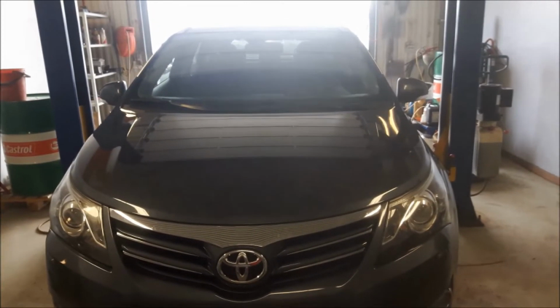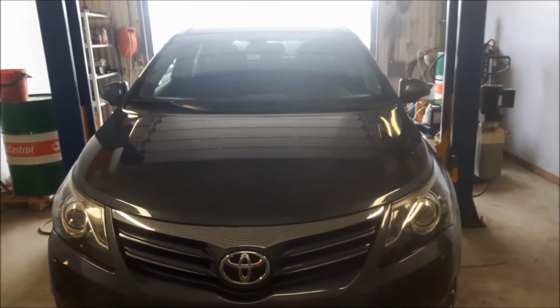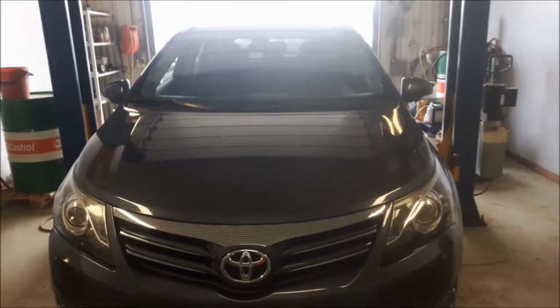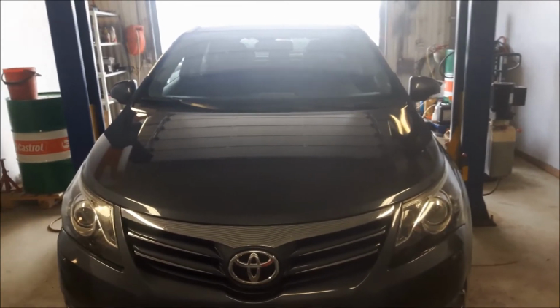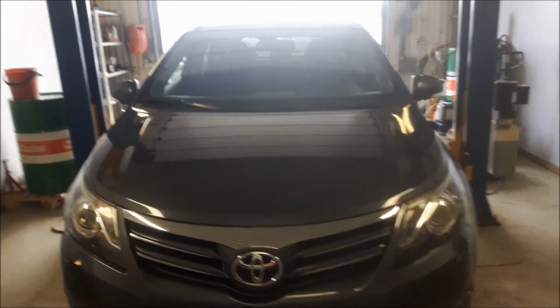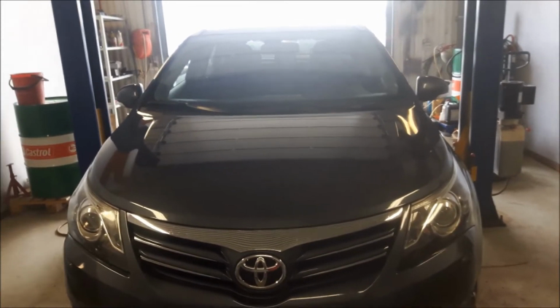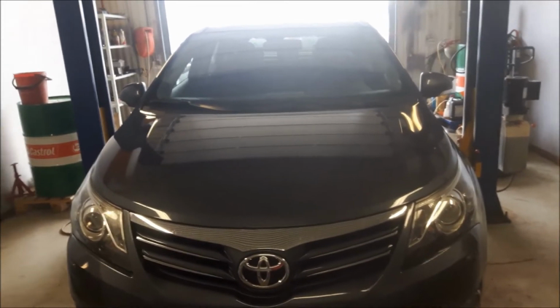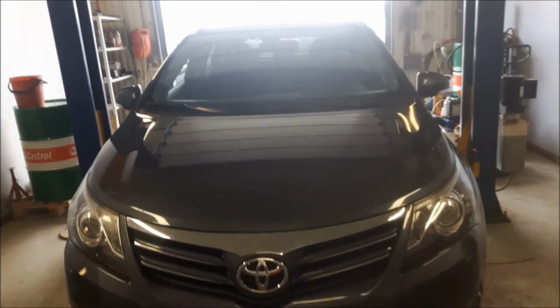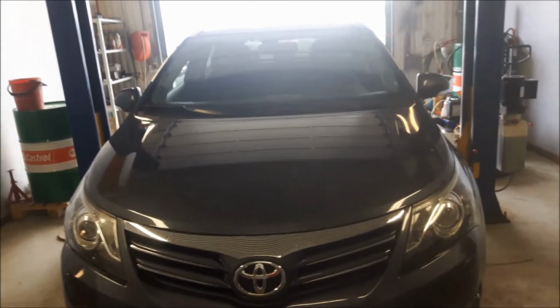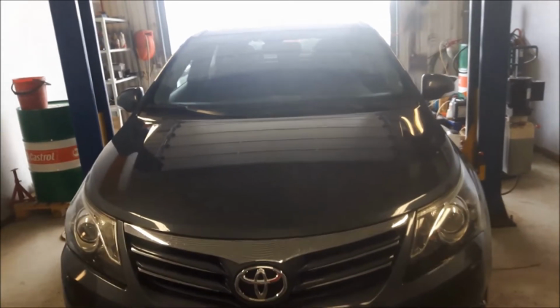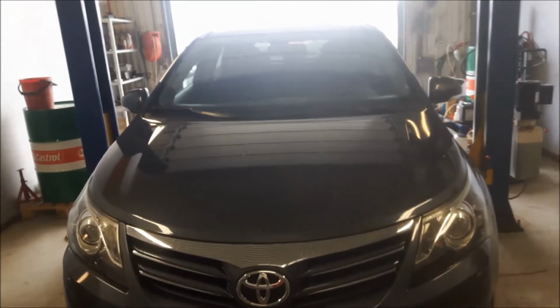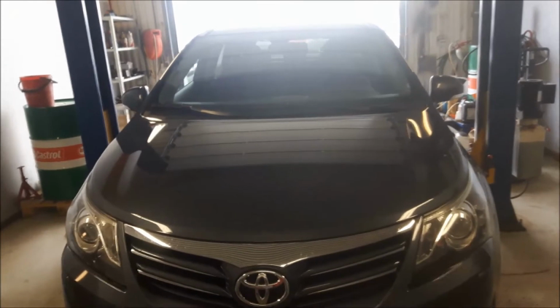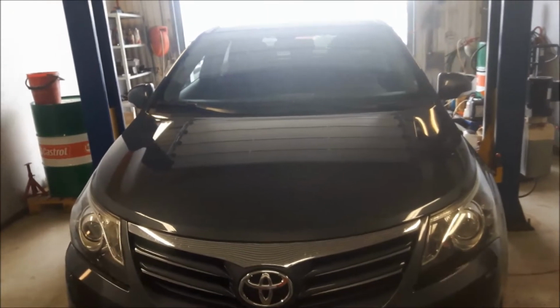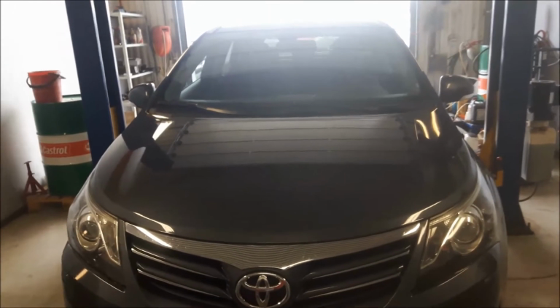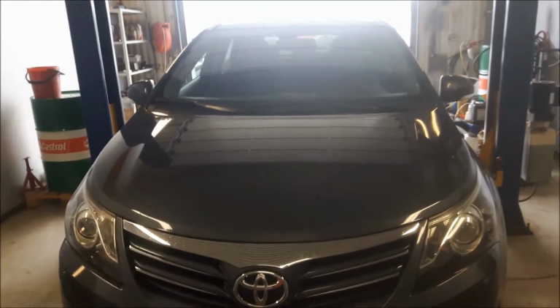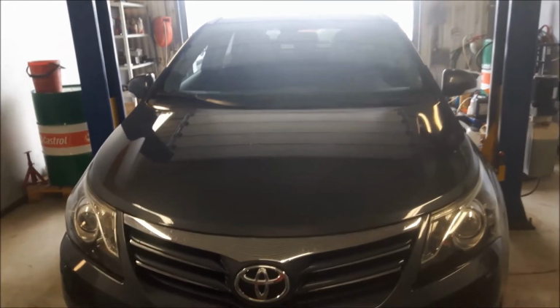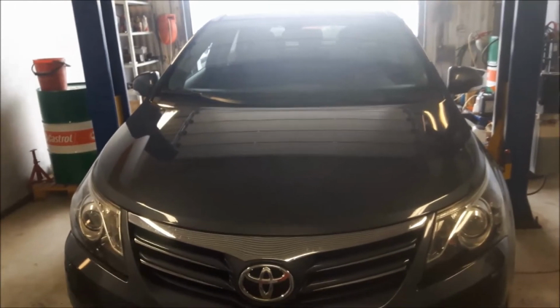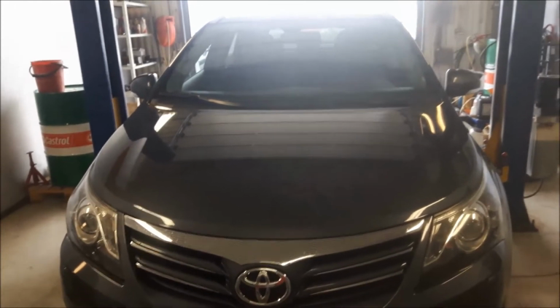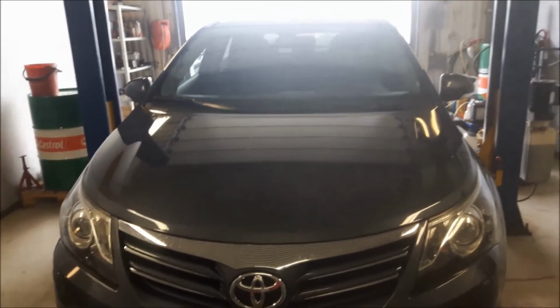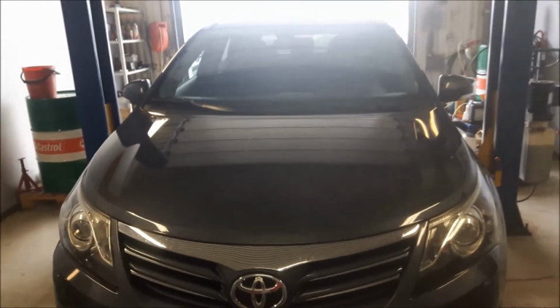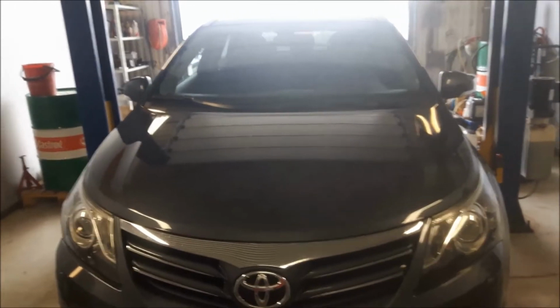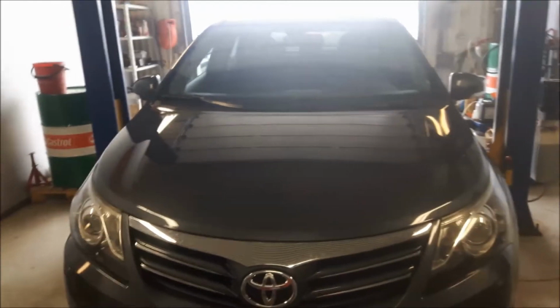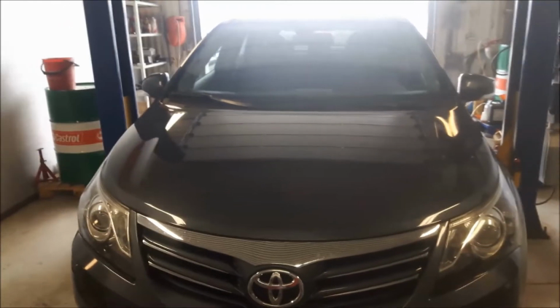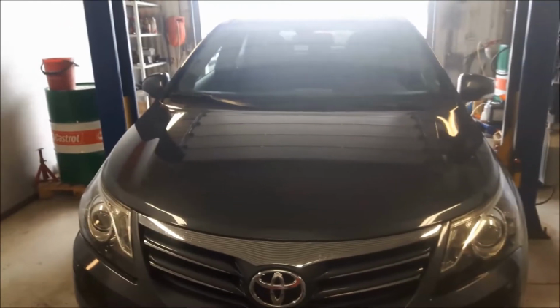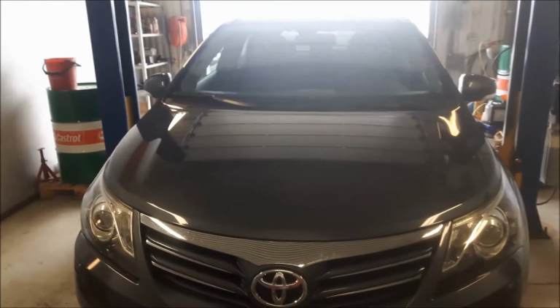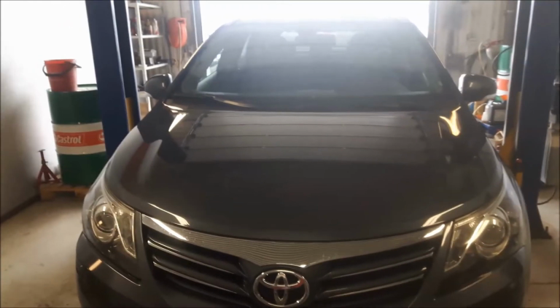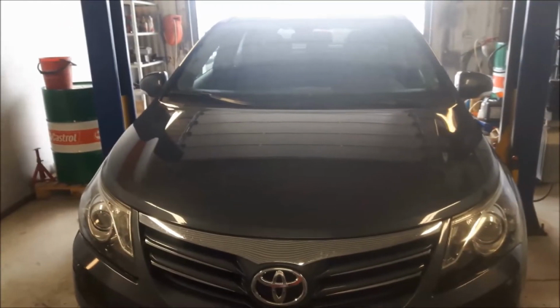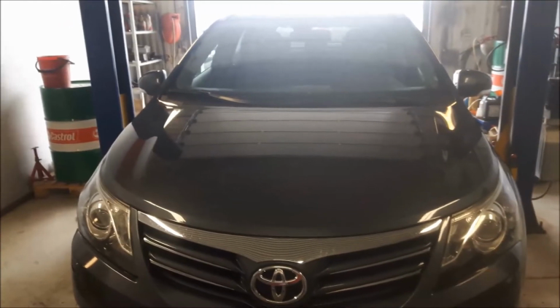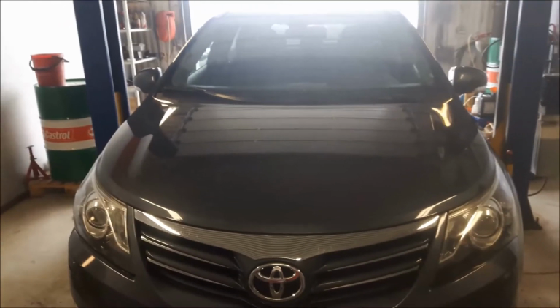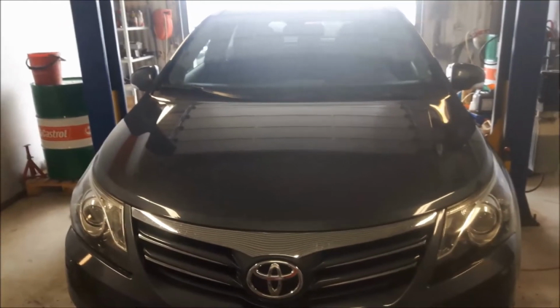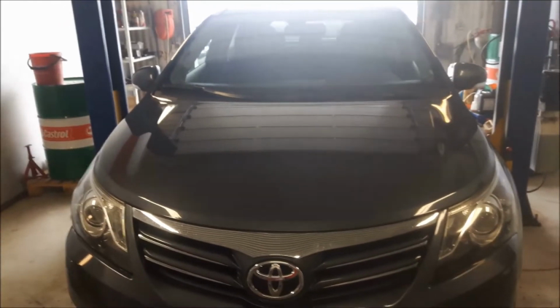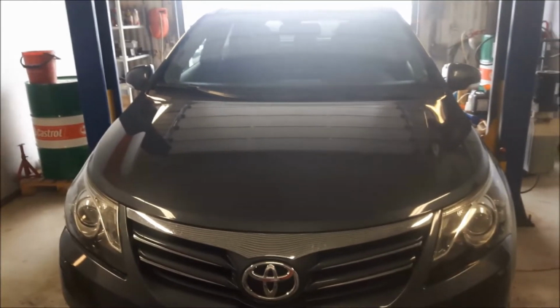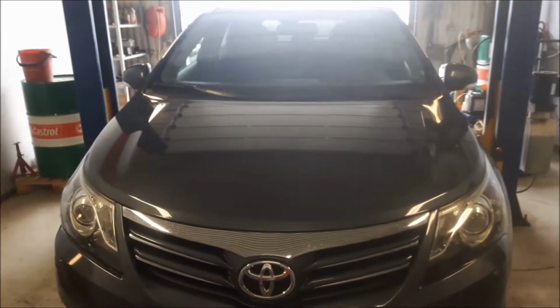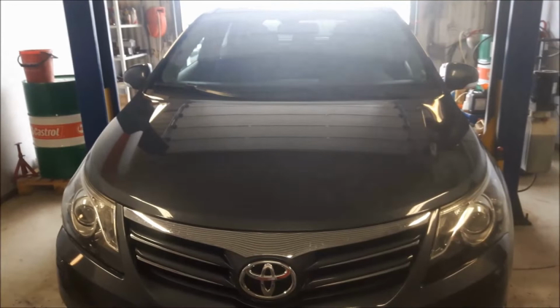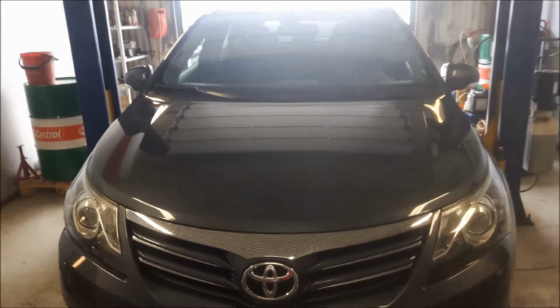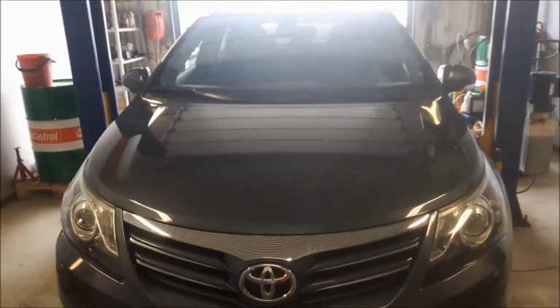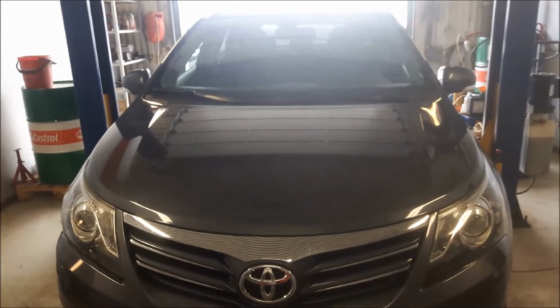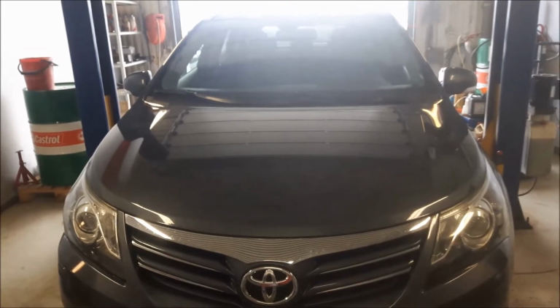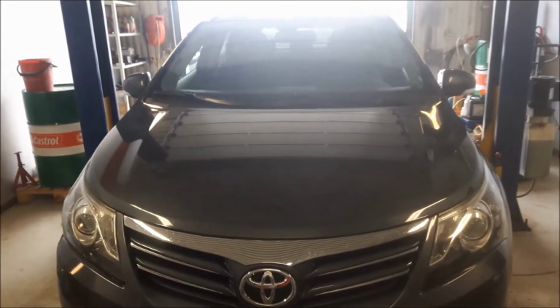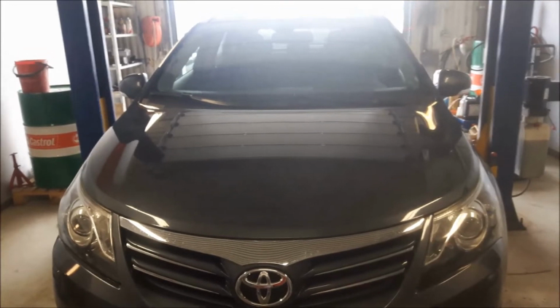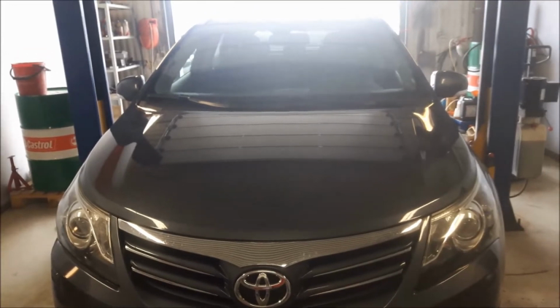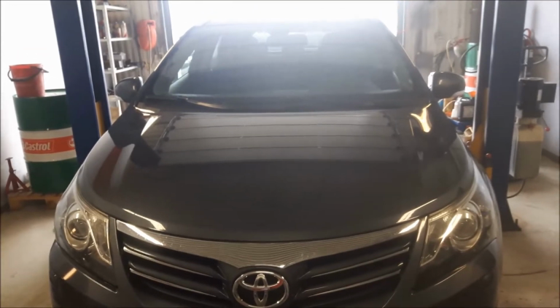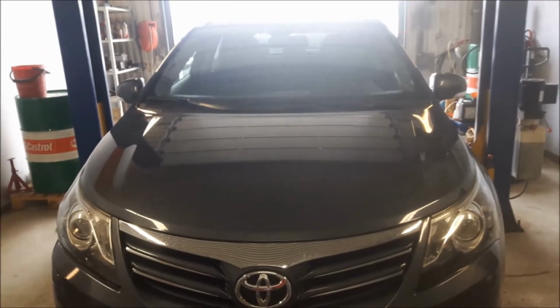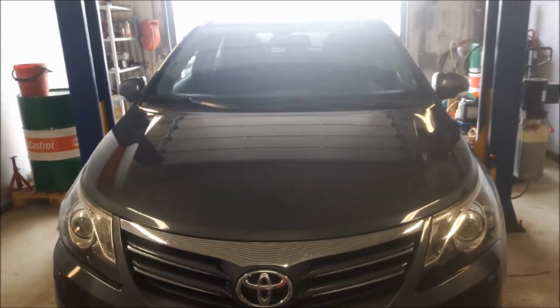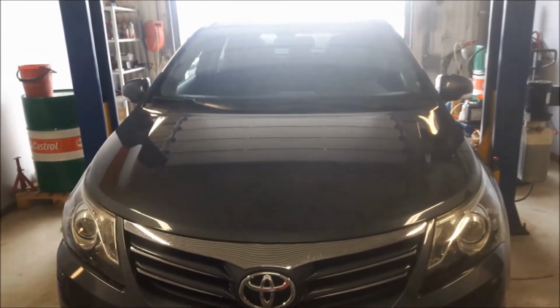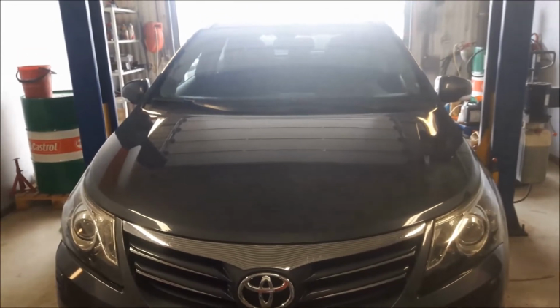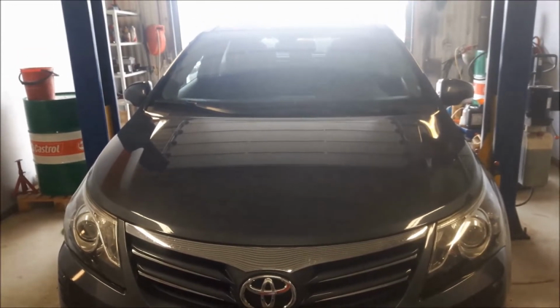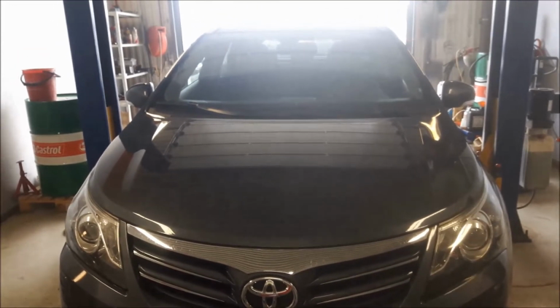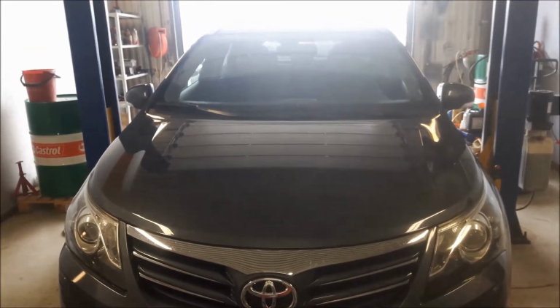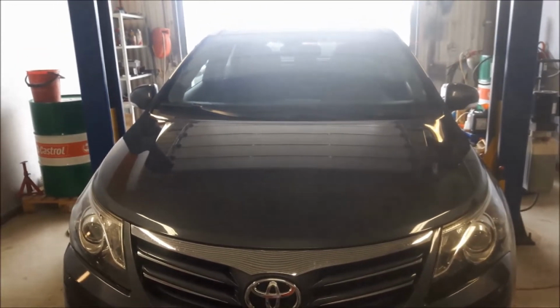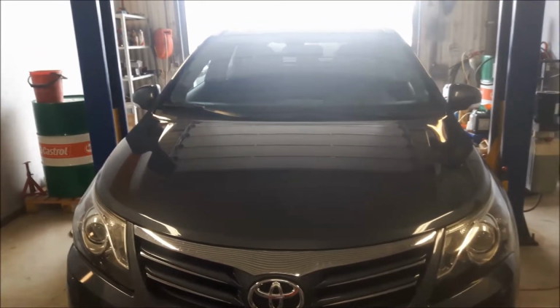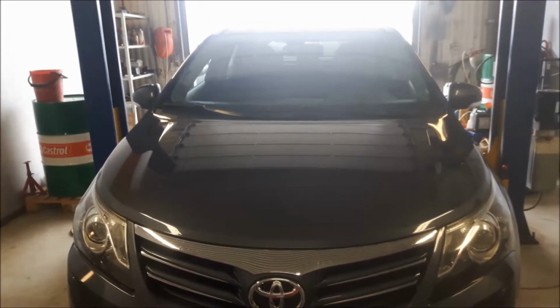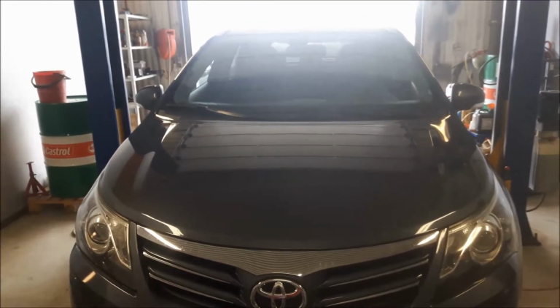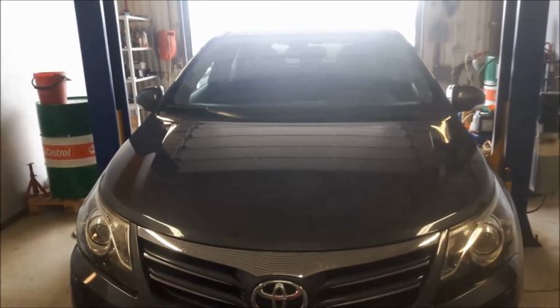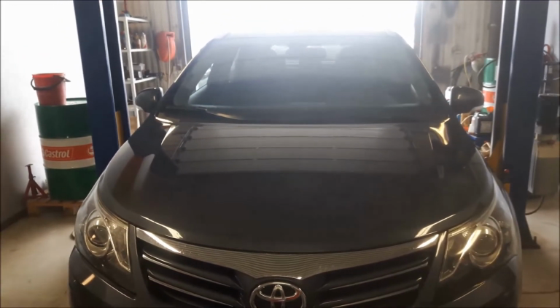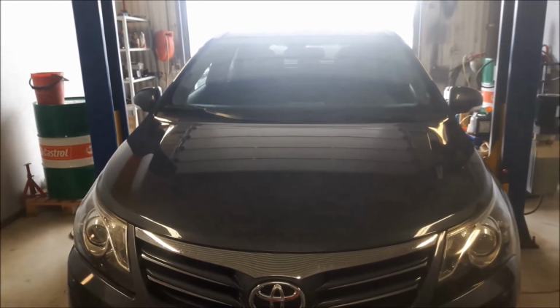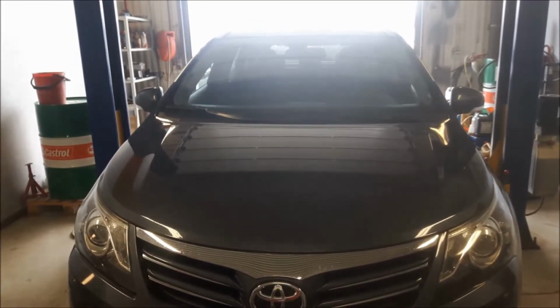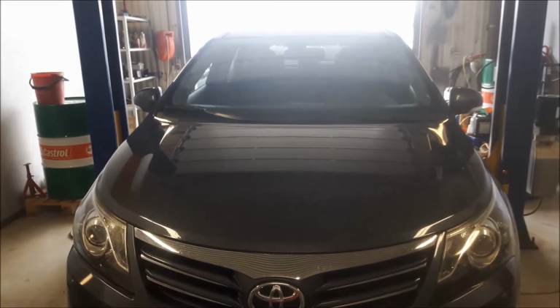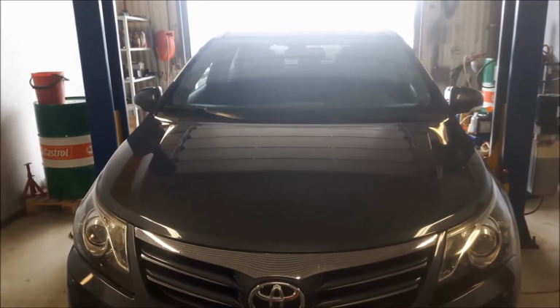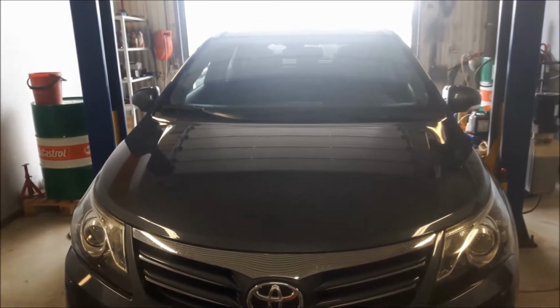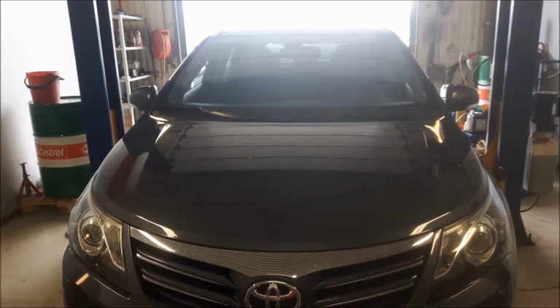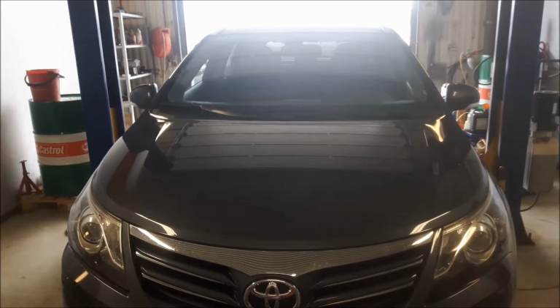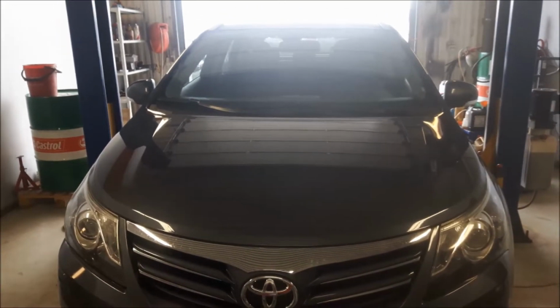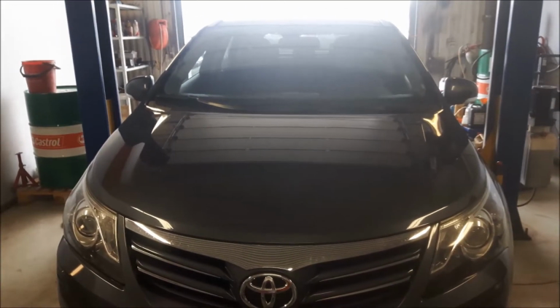Hi! Today we have Toyota Avensis. I'm going to show you how to change rear brake pads.